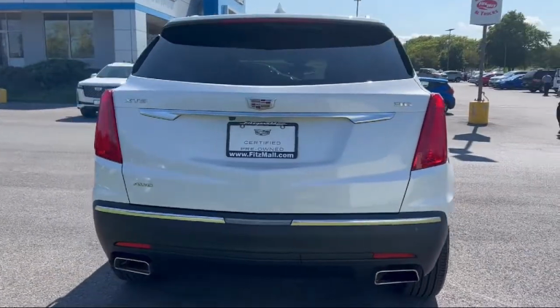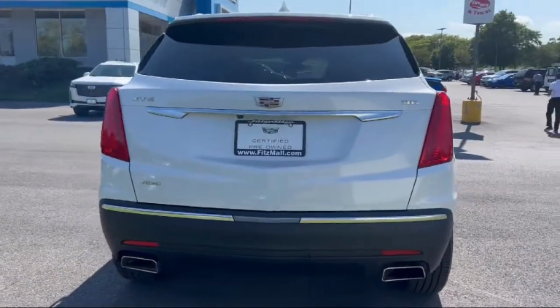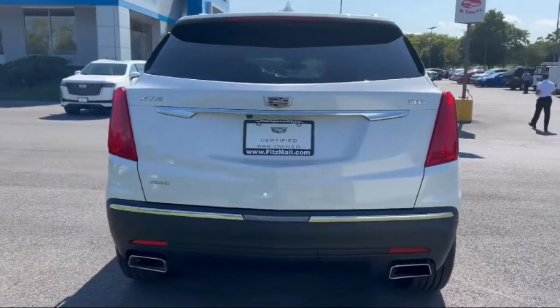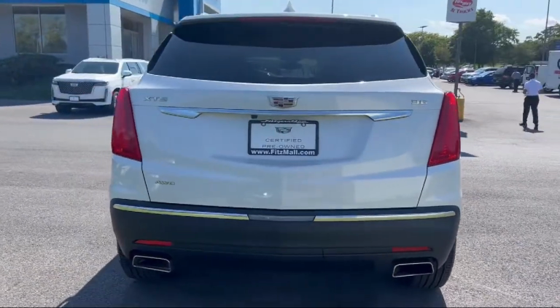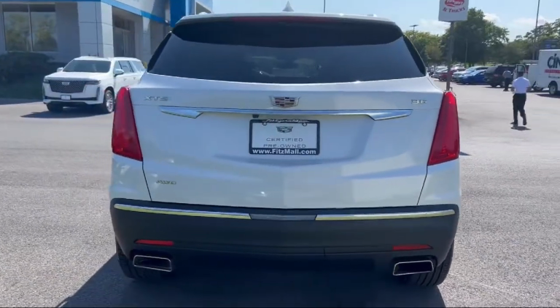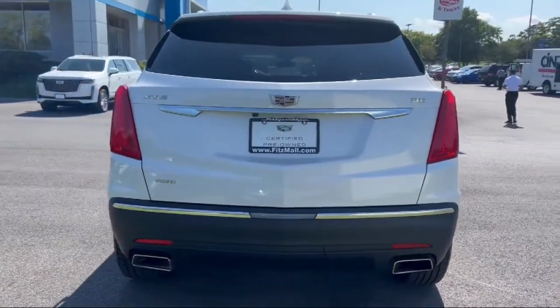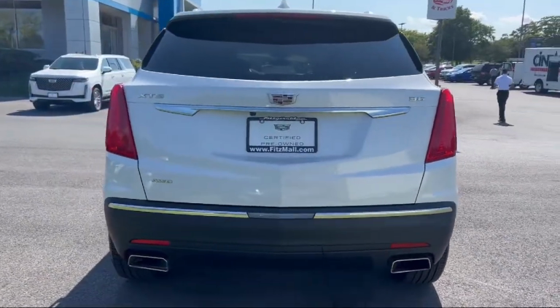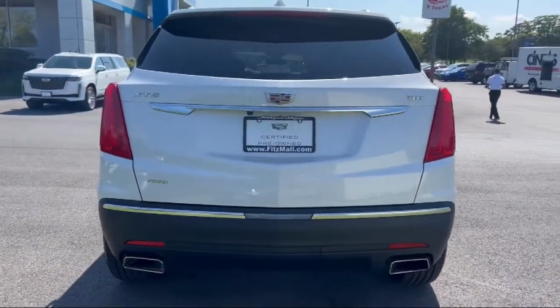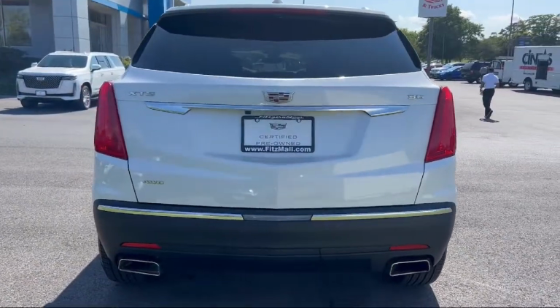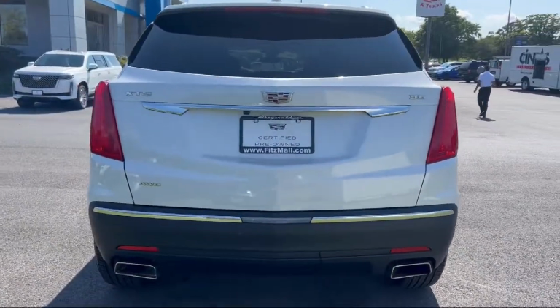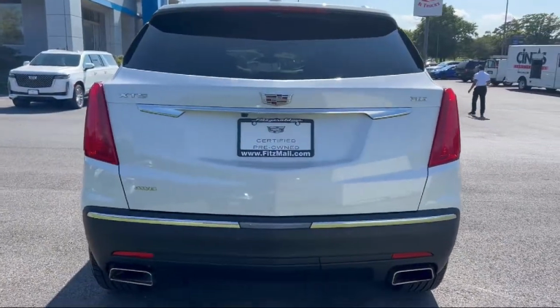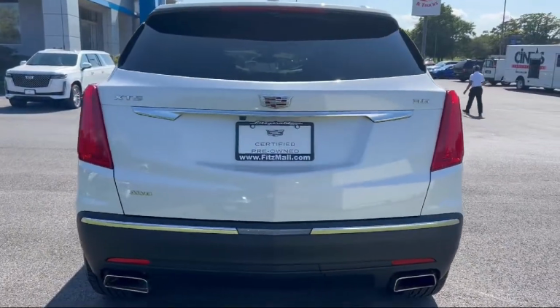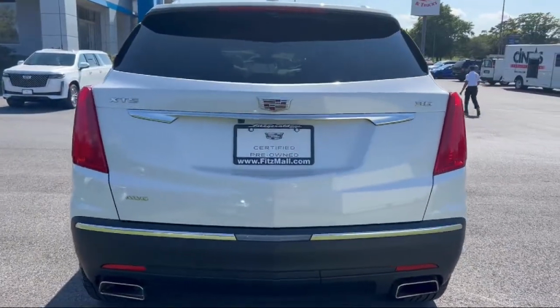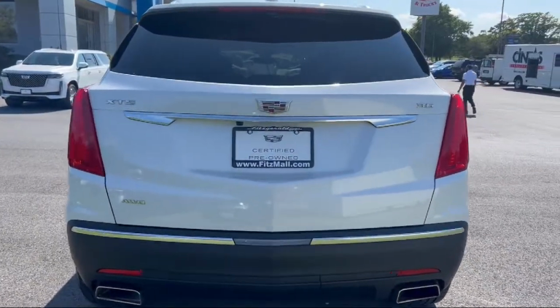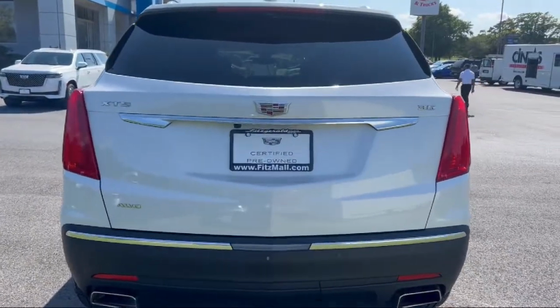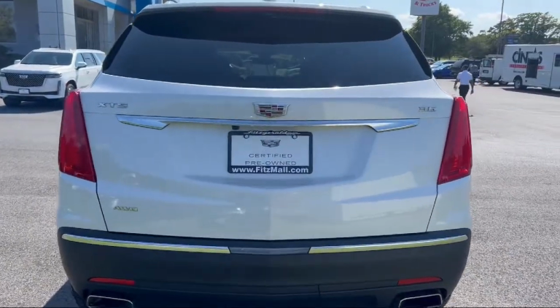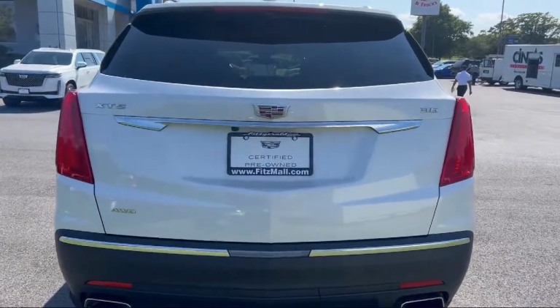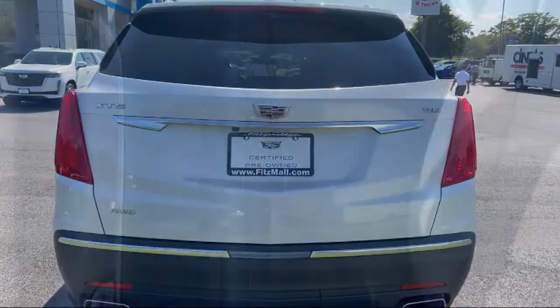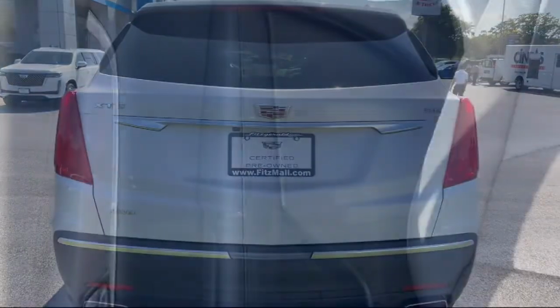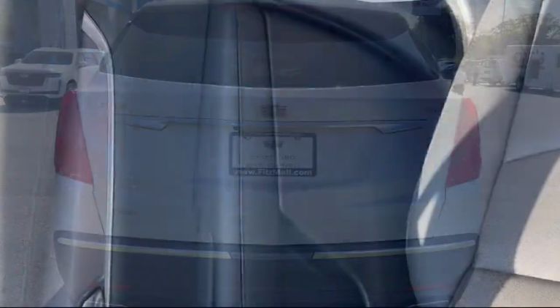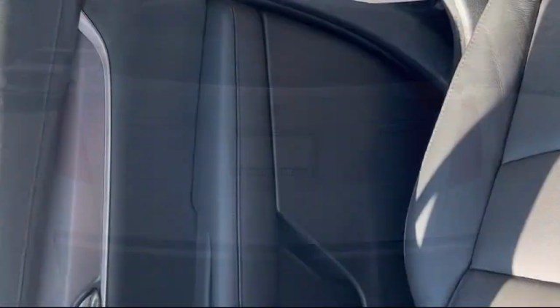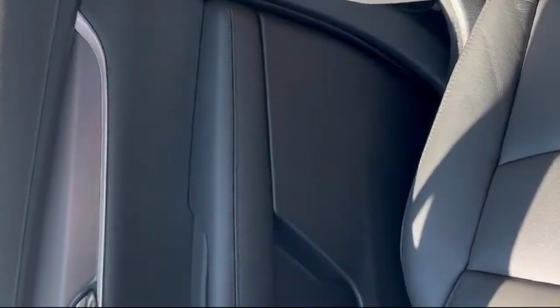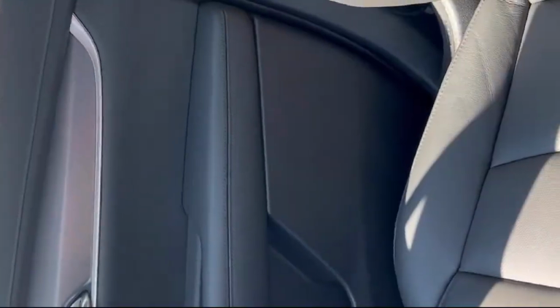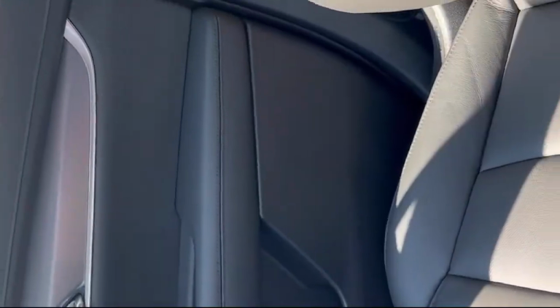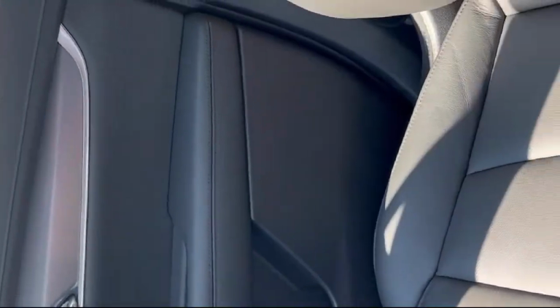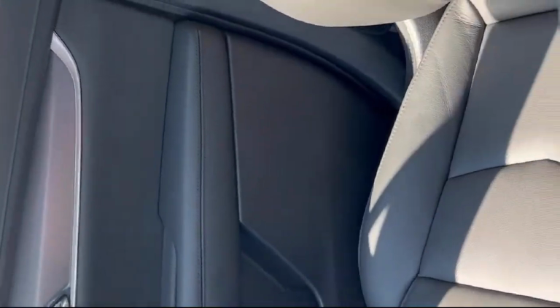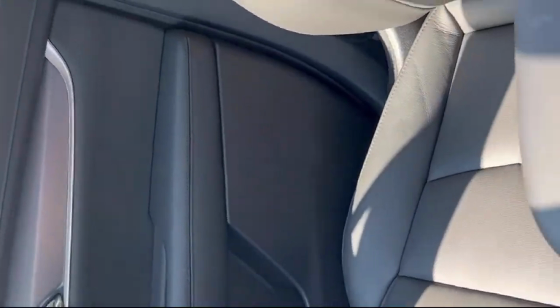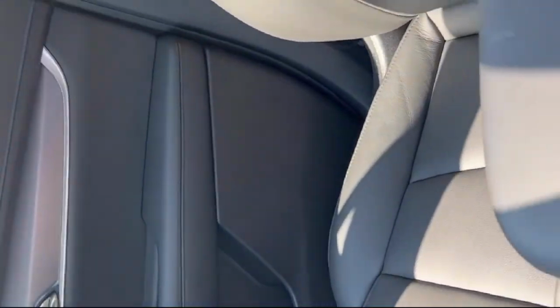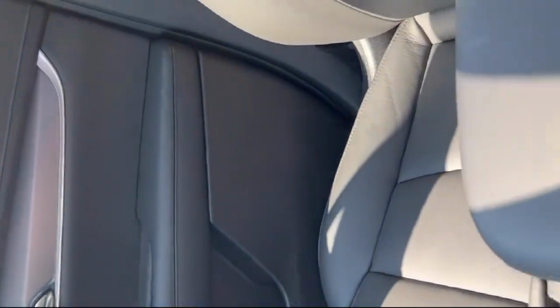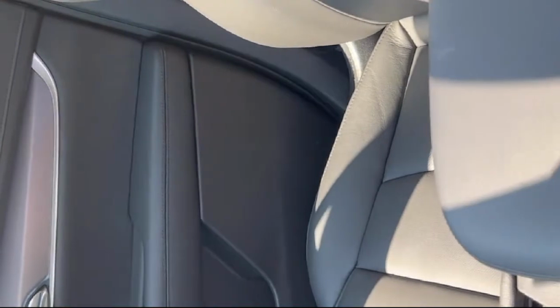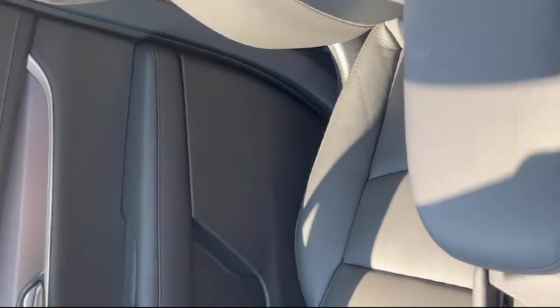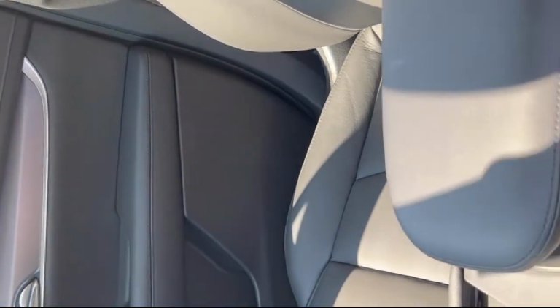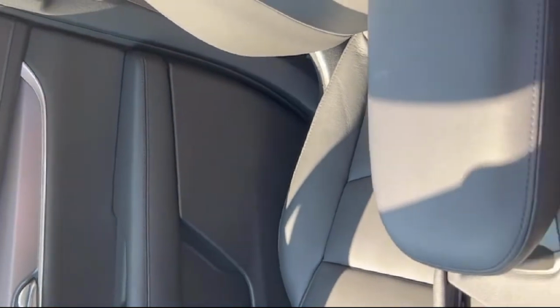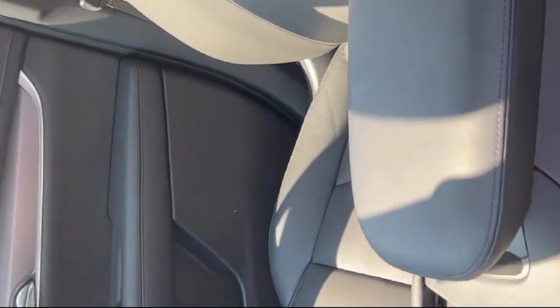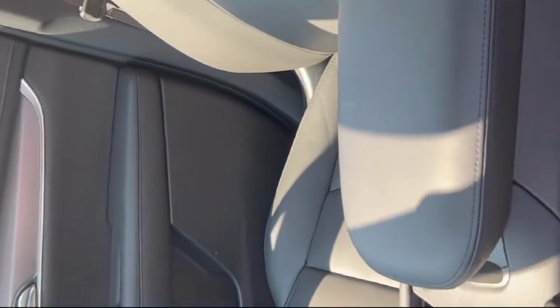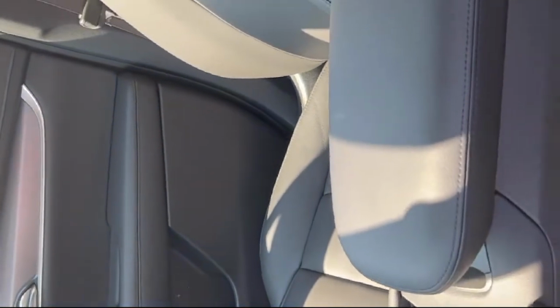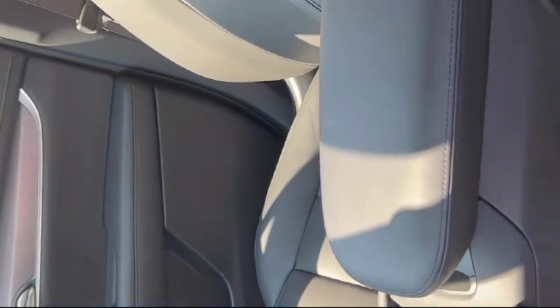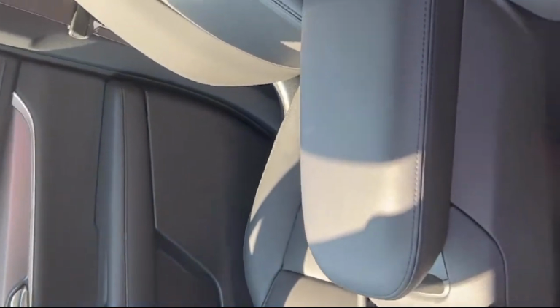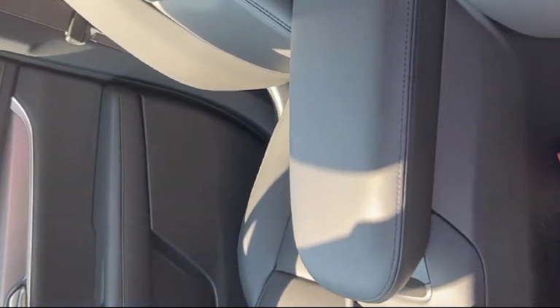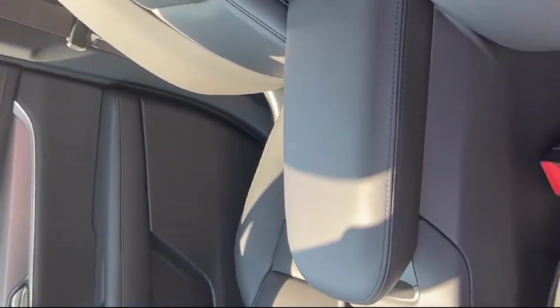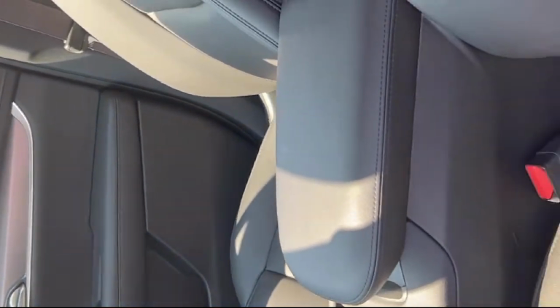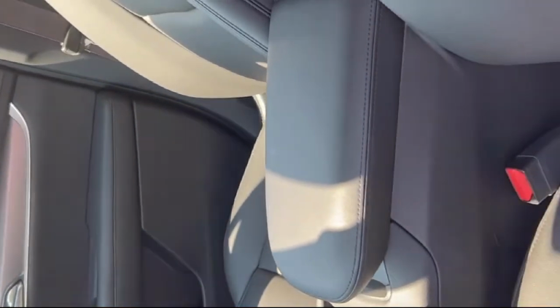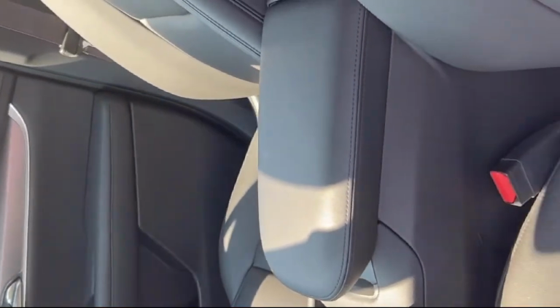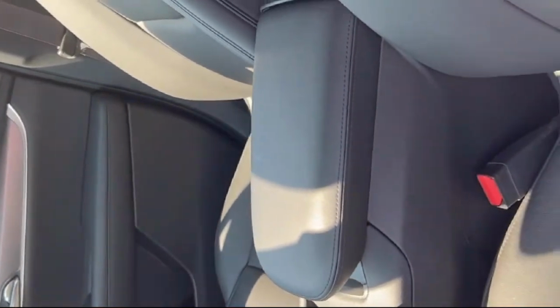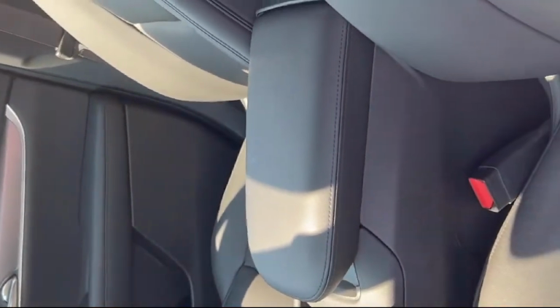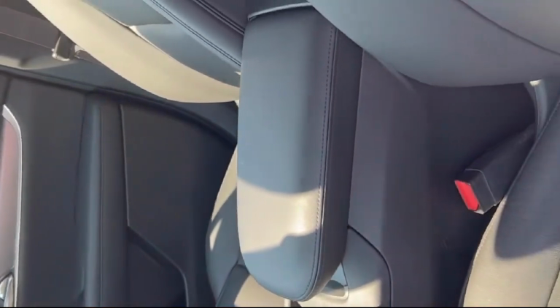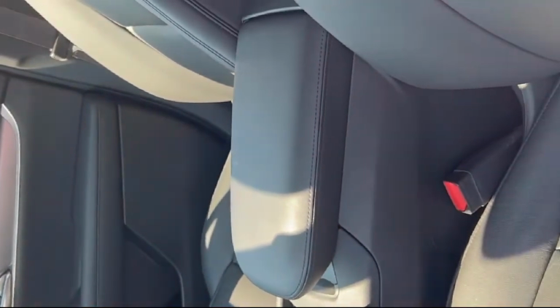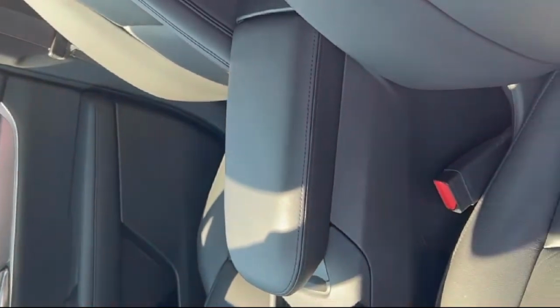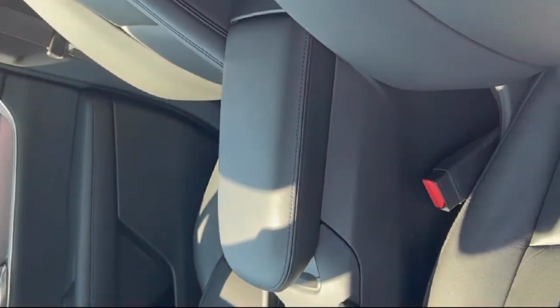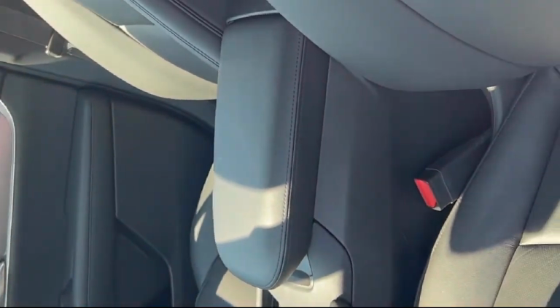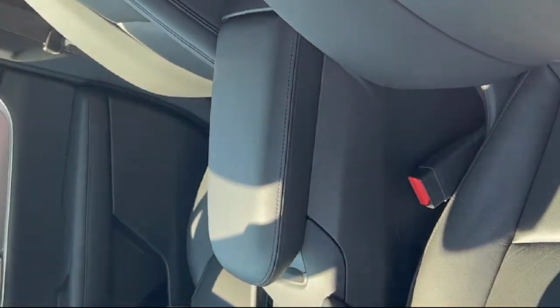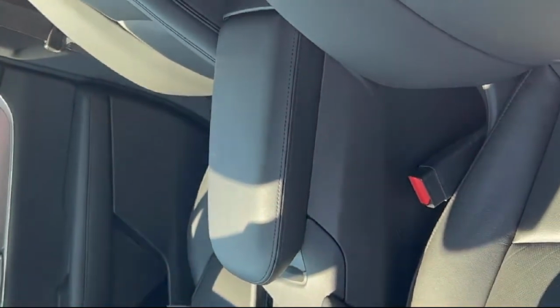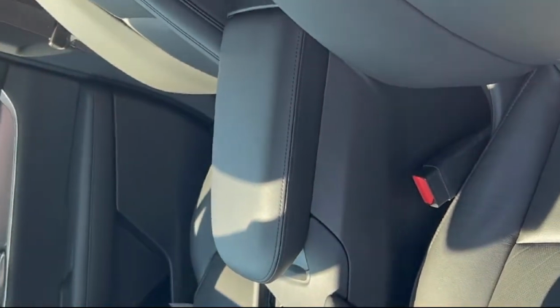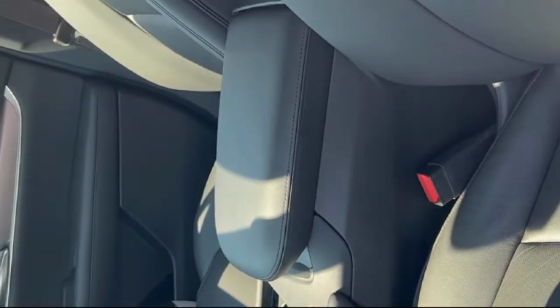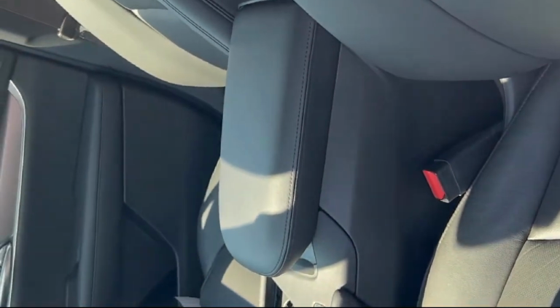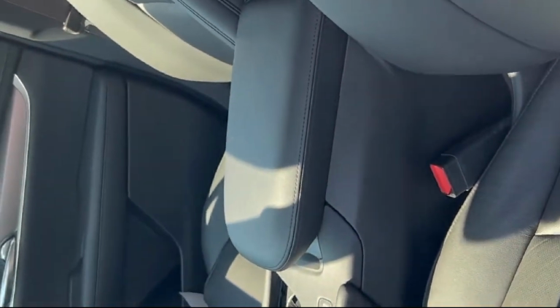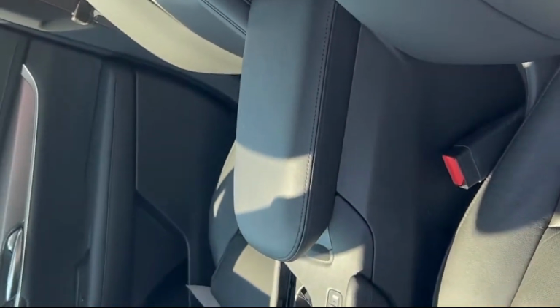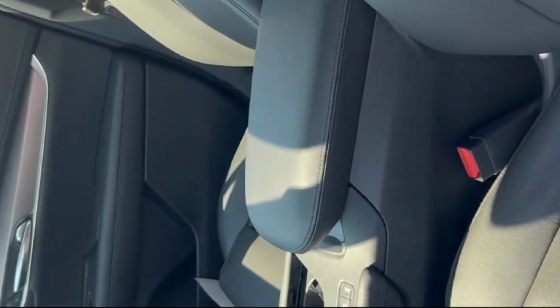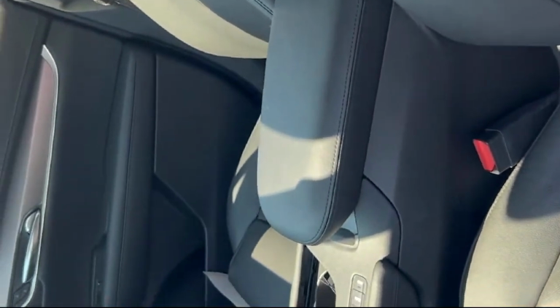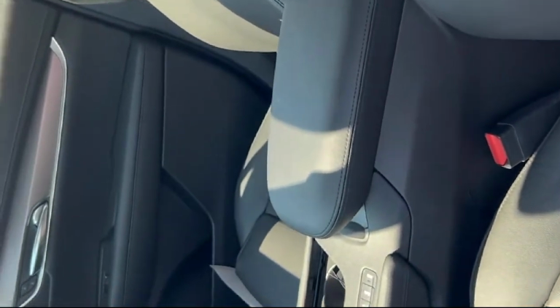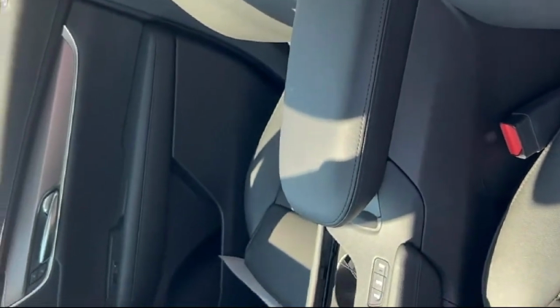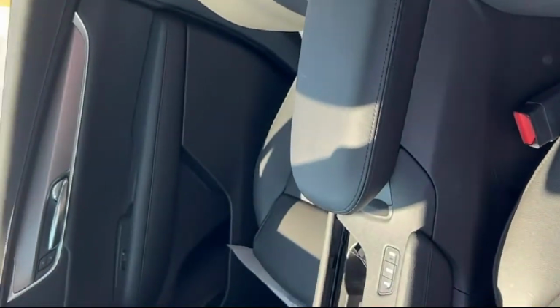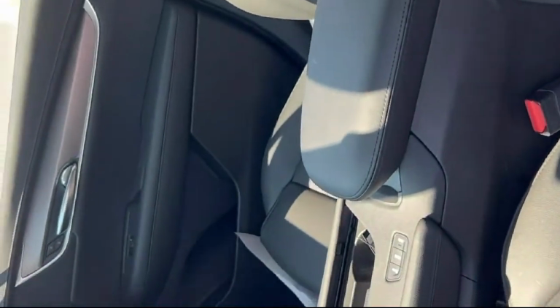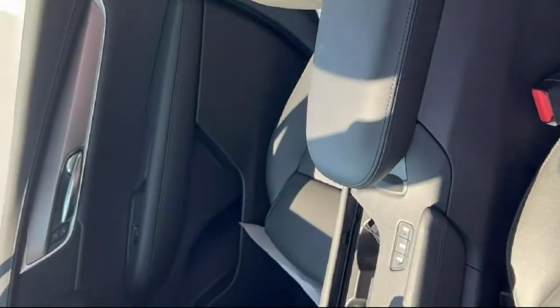Multi-function Remote Proximity Entry System, Lane Deviation Sensors, and has less than 15,000 miles on the odometer.